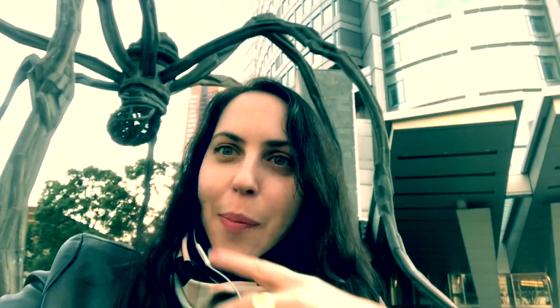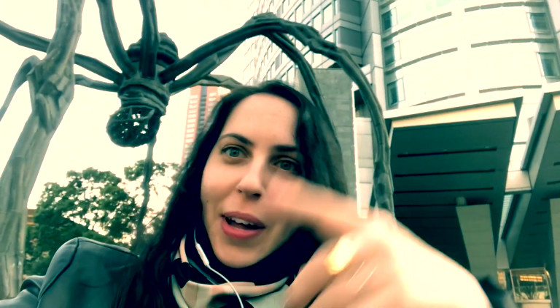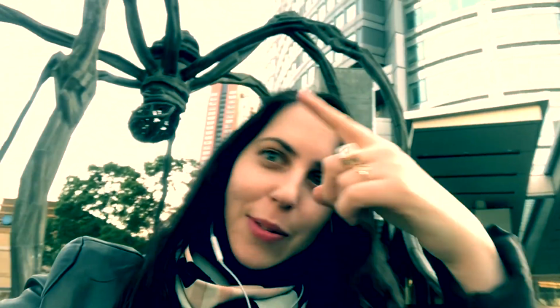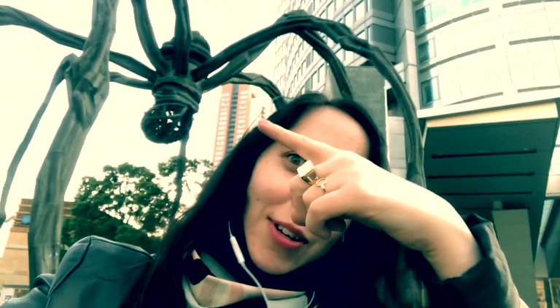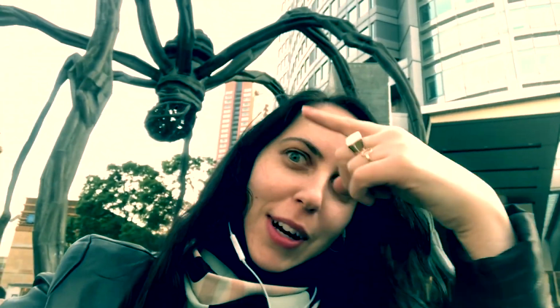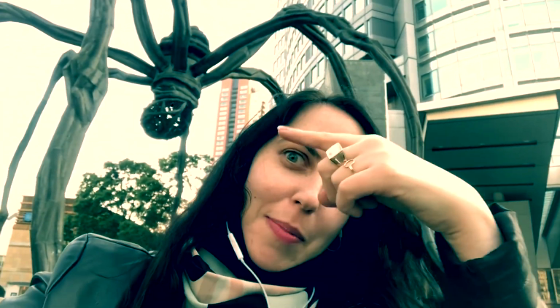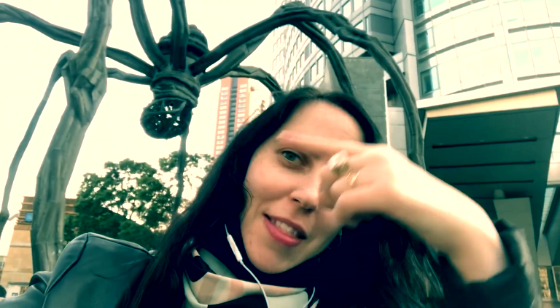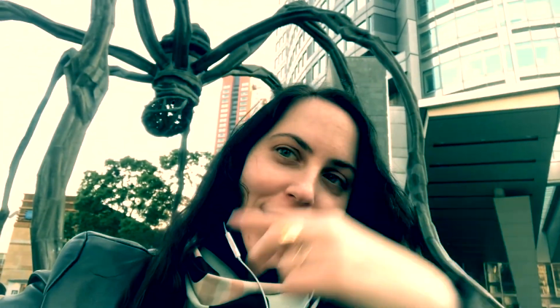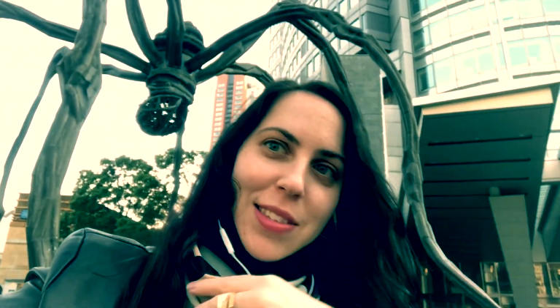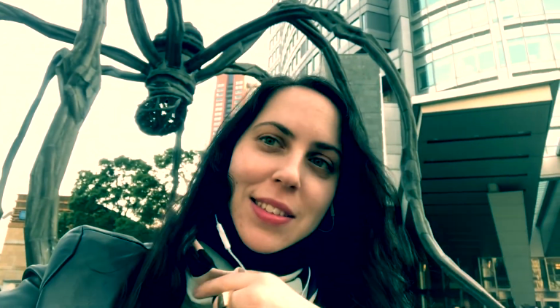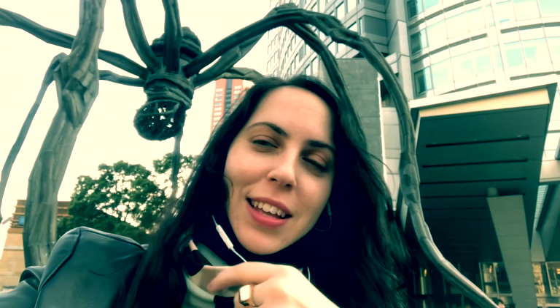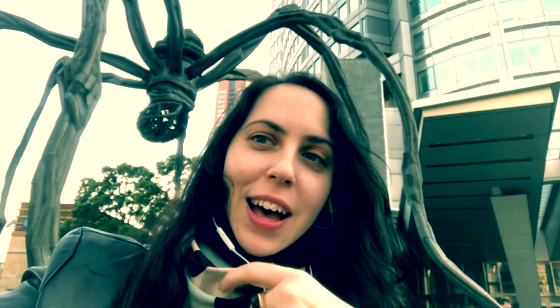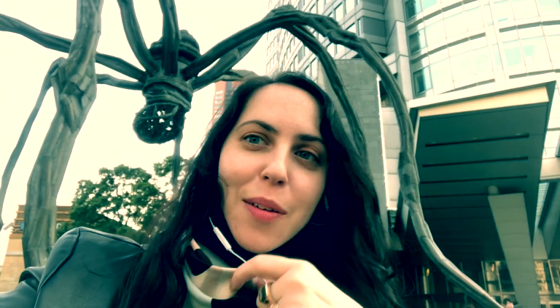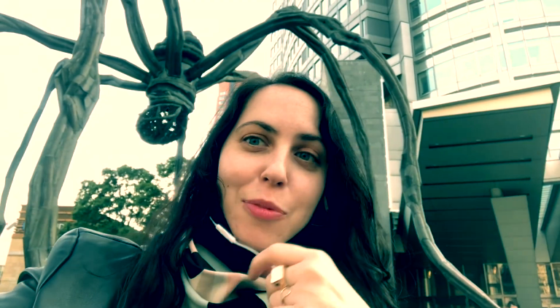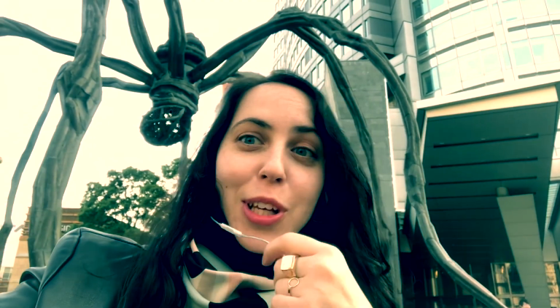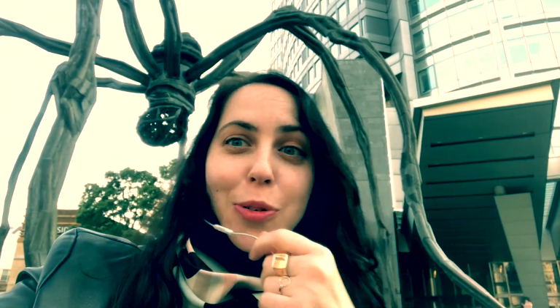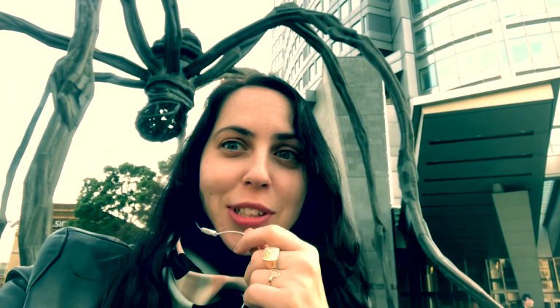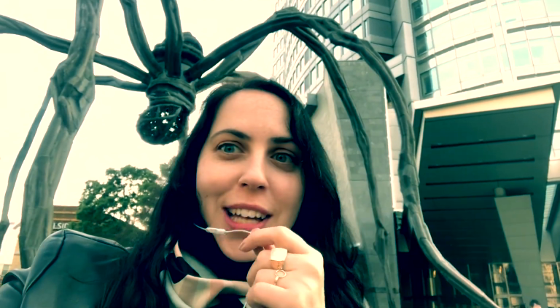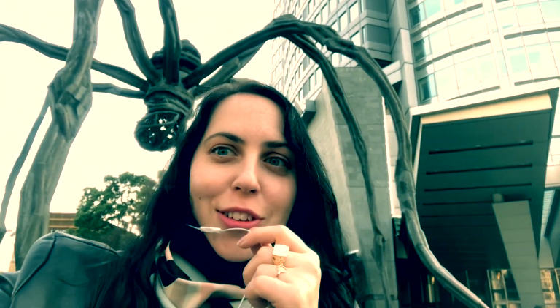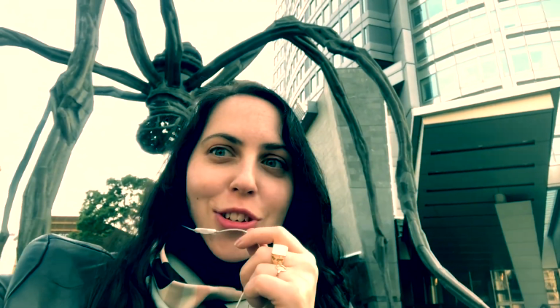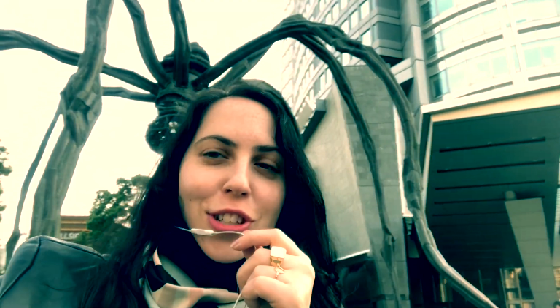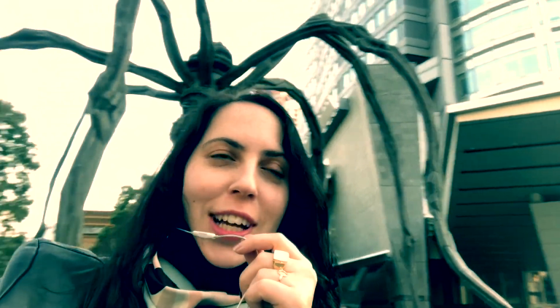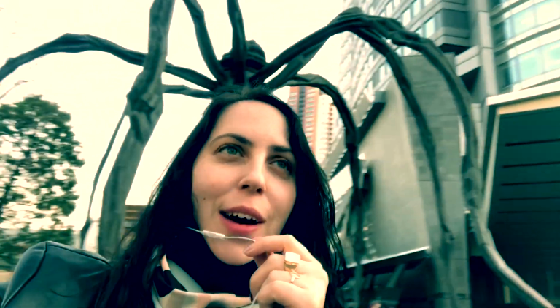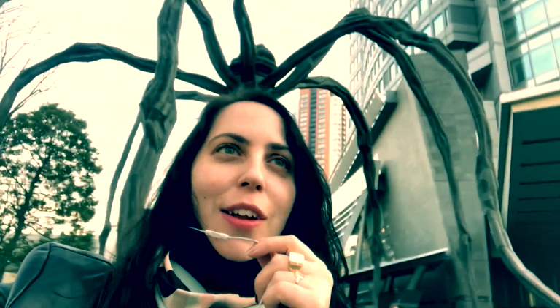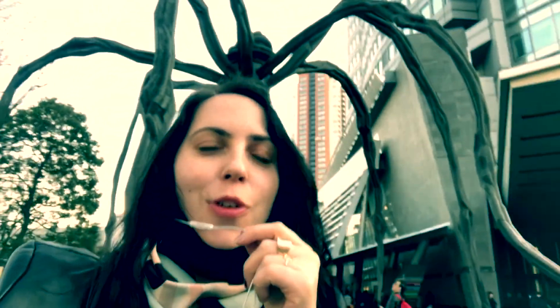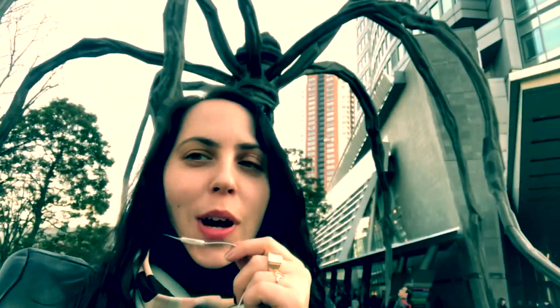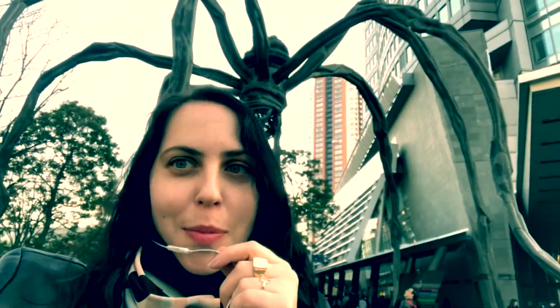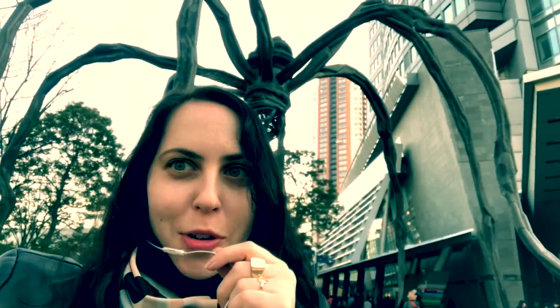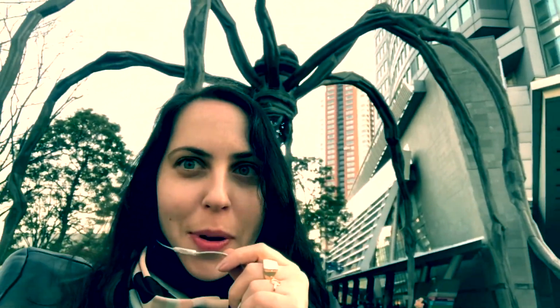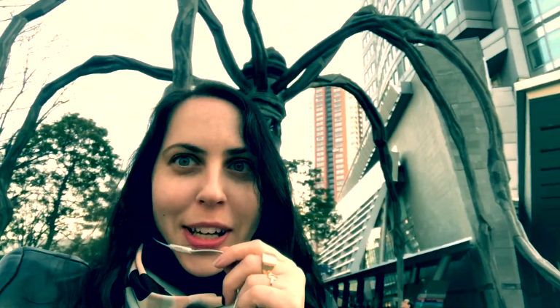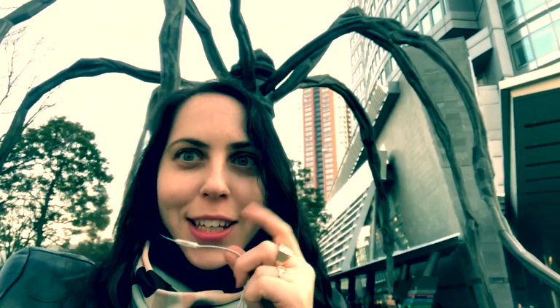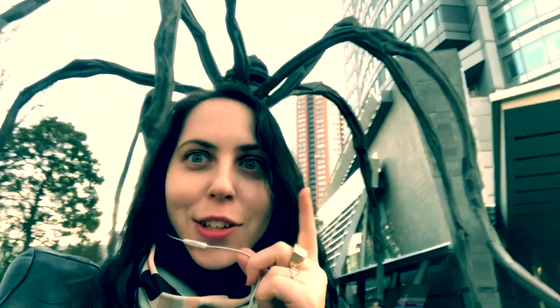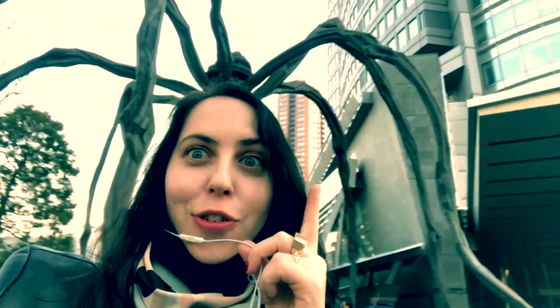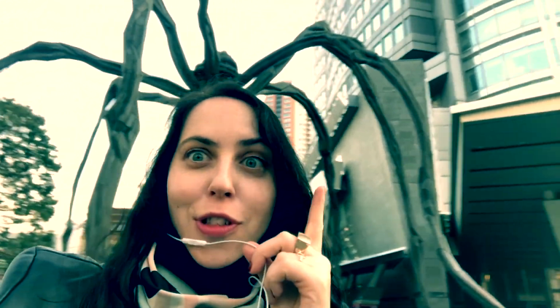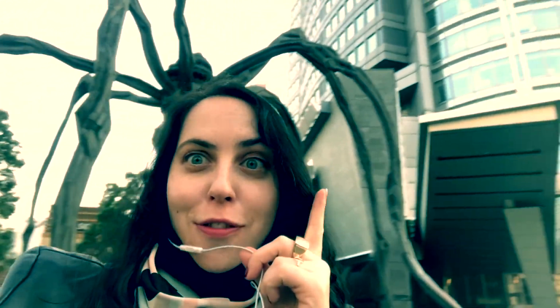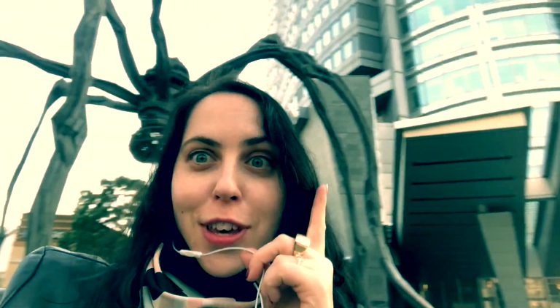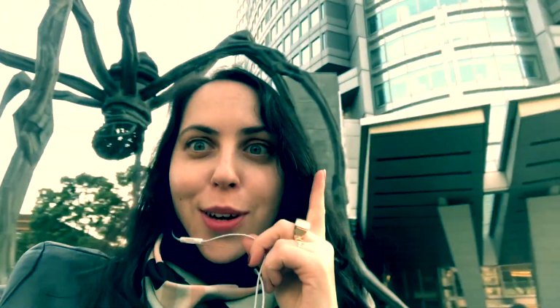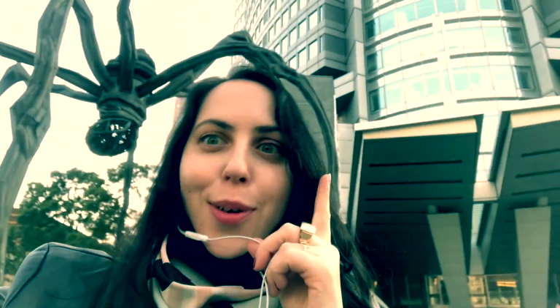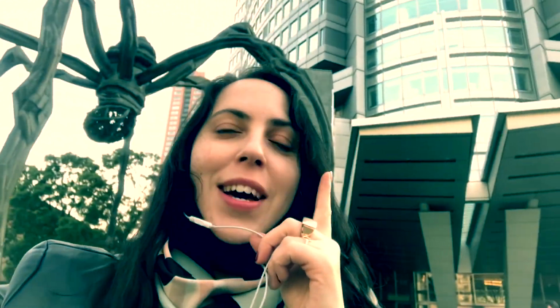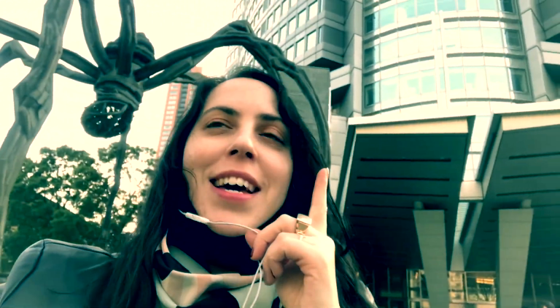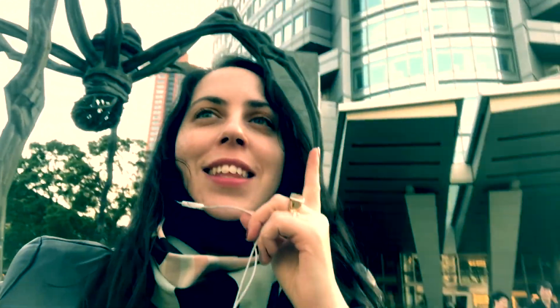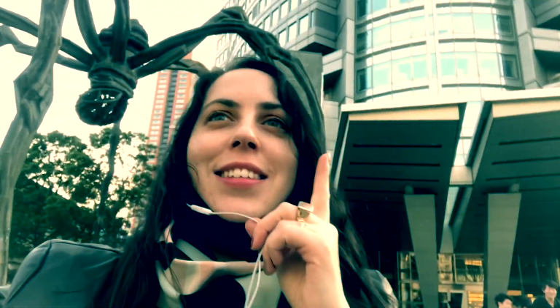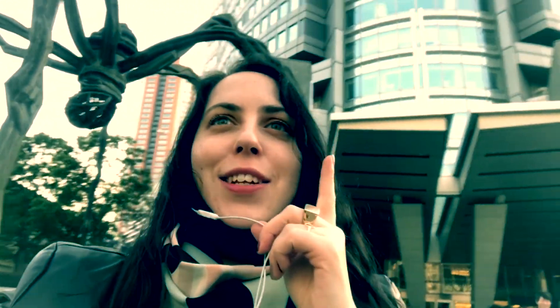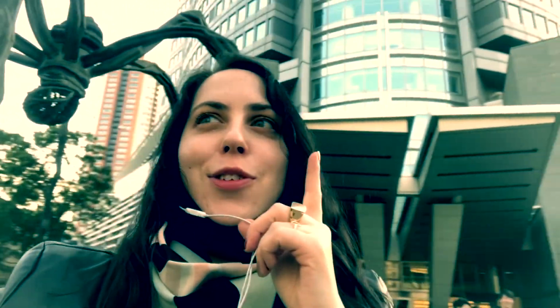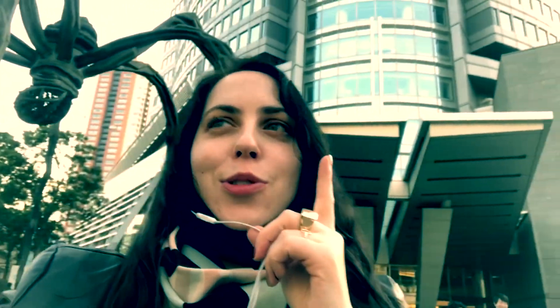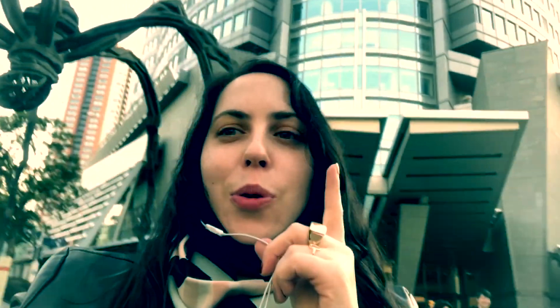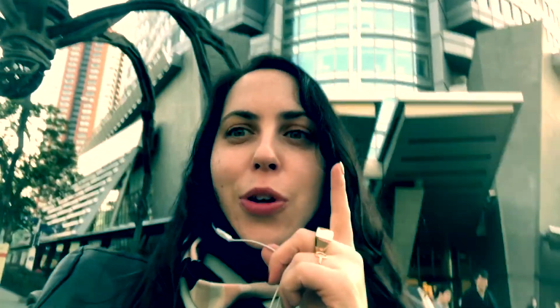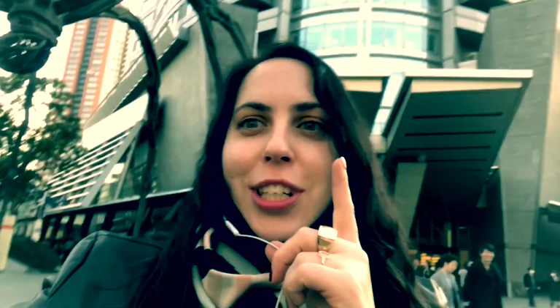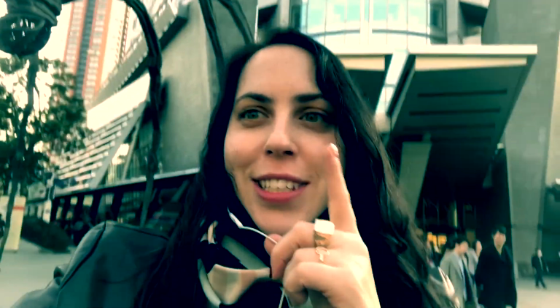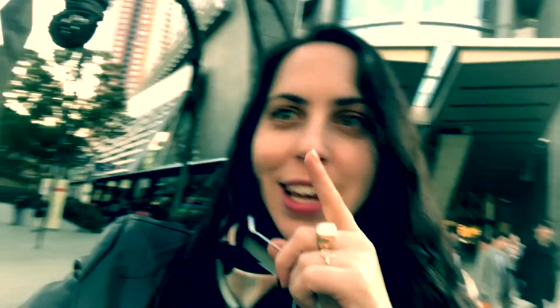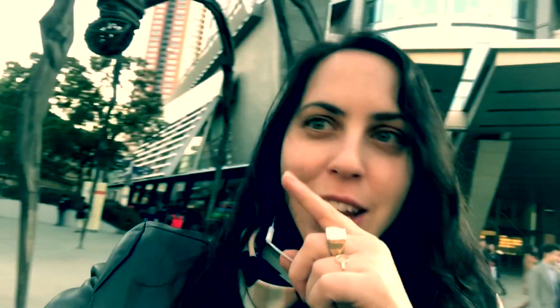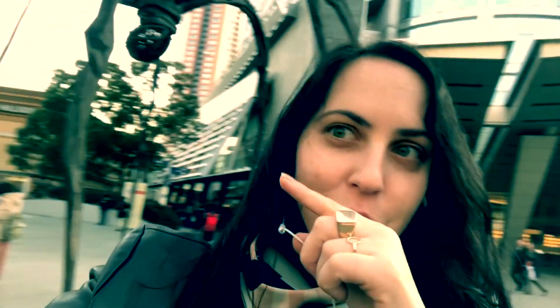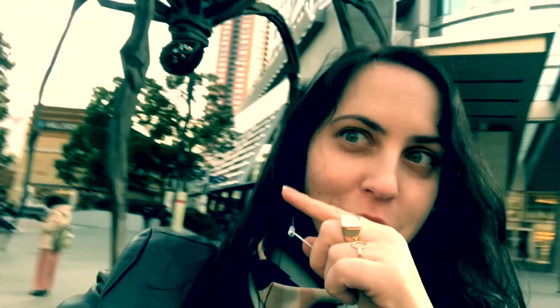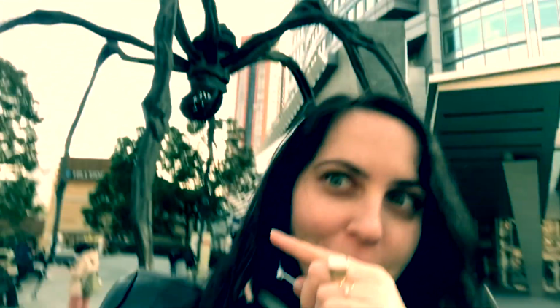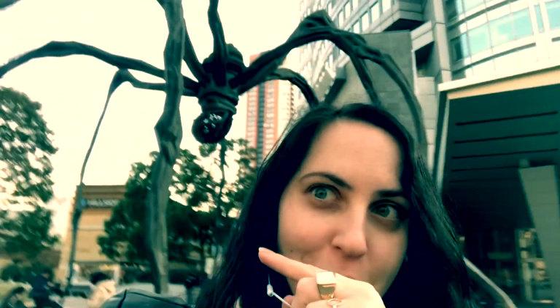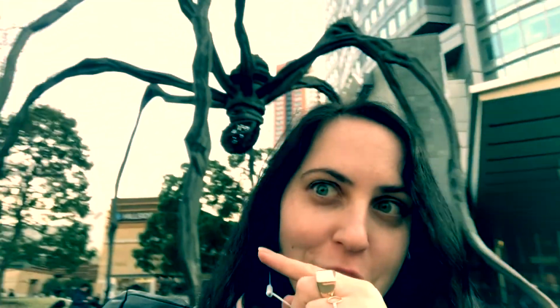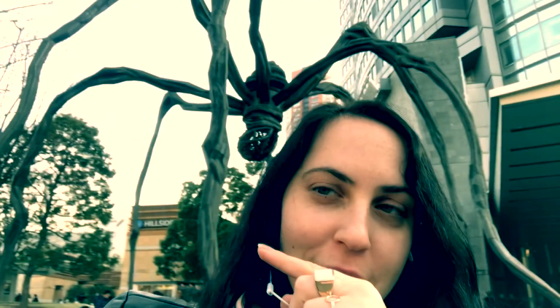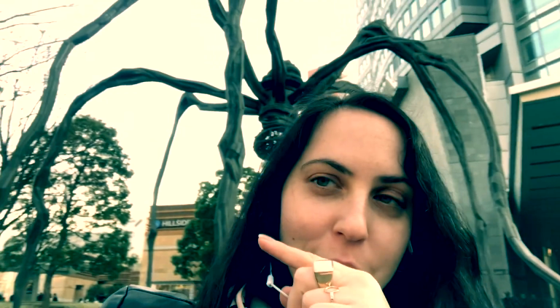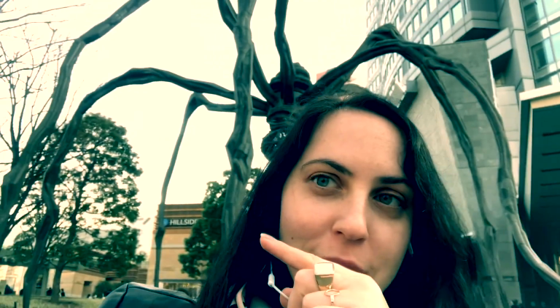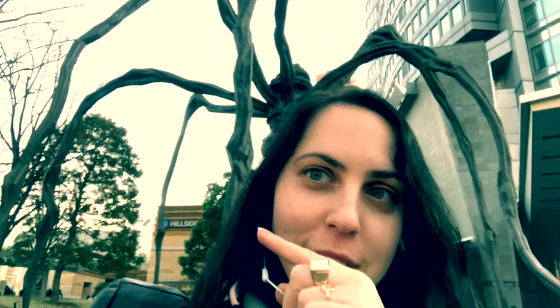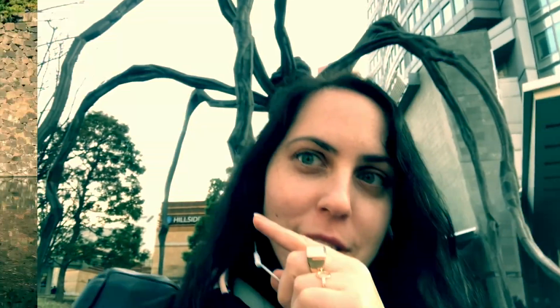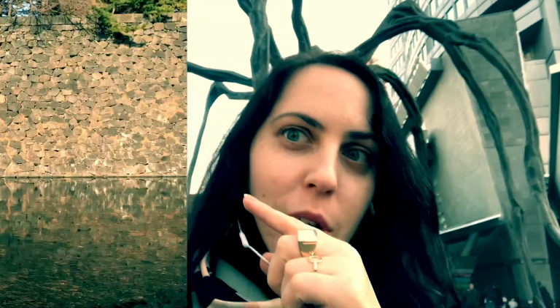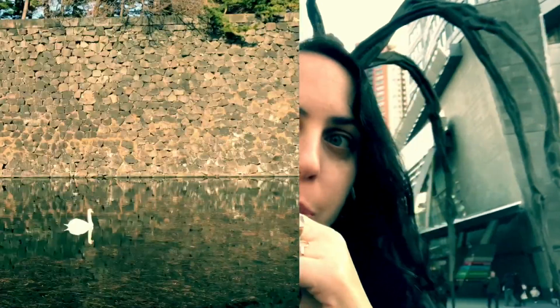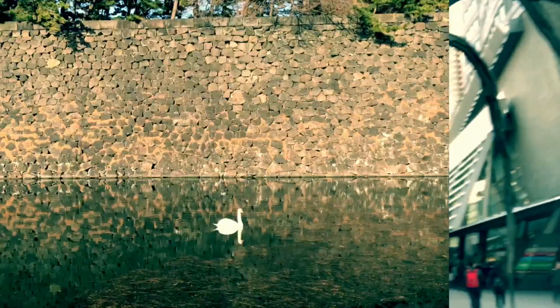I just want to recommend this really cool statue to check out. If you come to Roppongi Hills for the view, the city view is gorgeous, and you should definitely check out this sculpture.